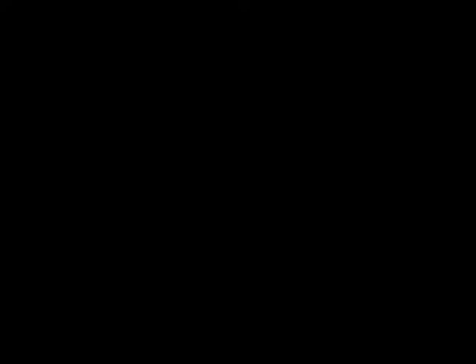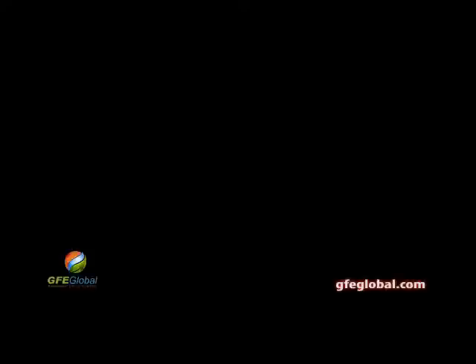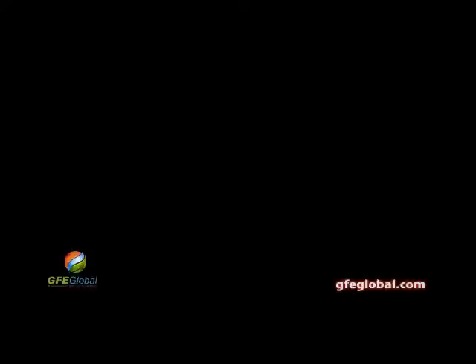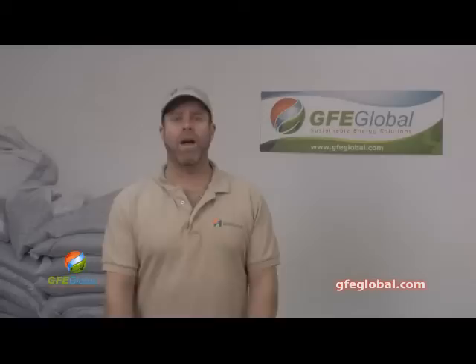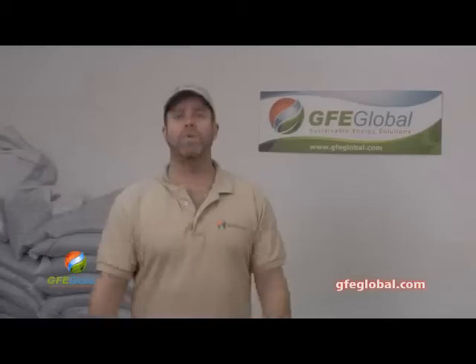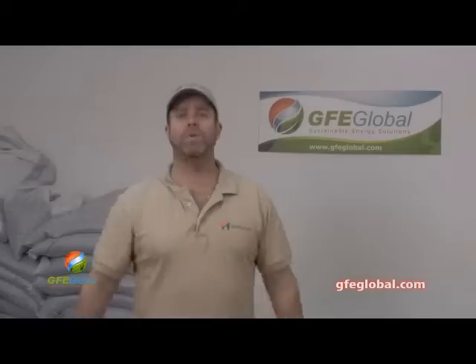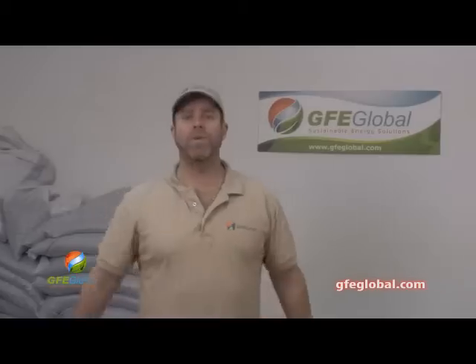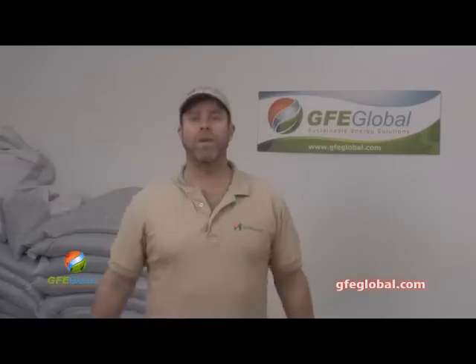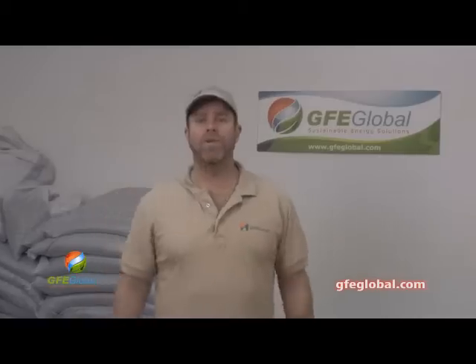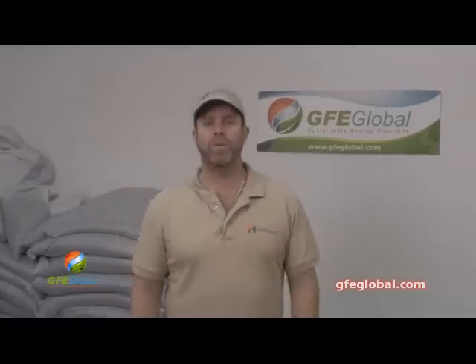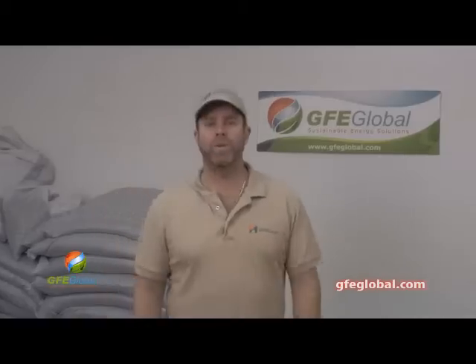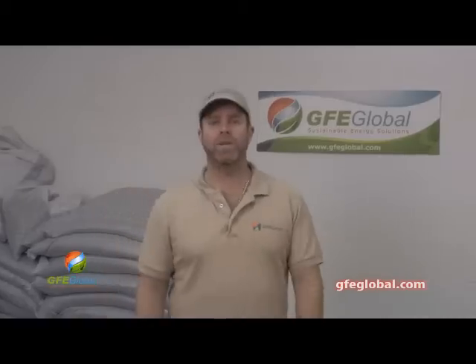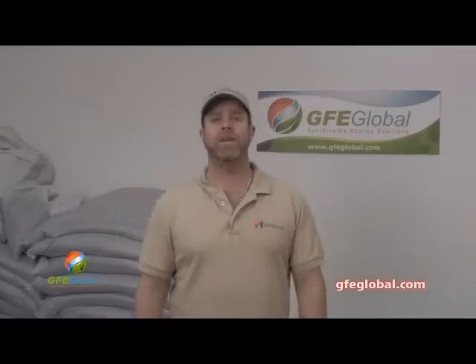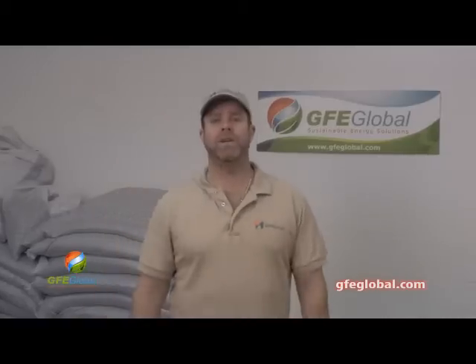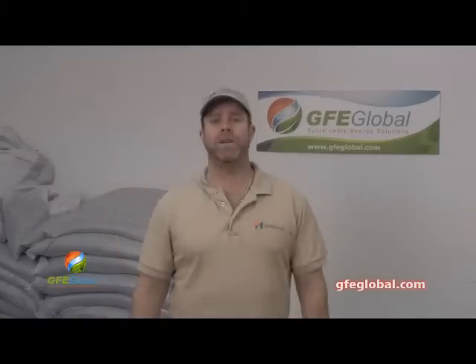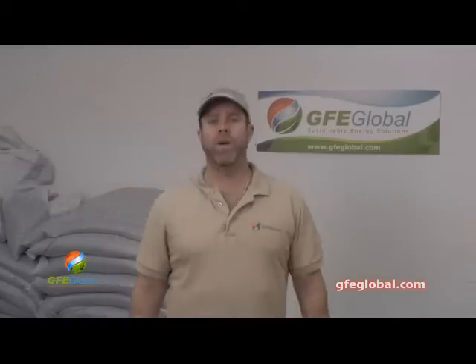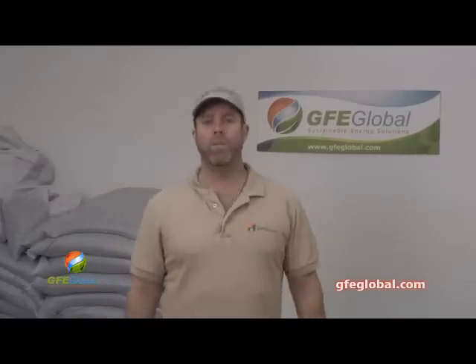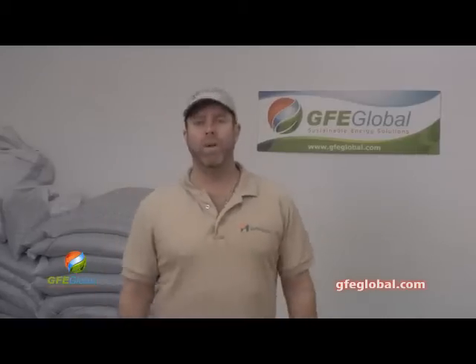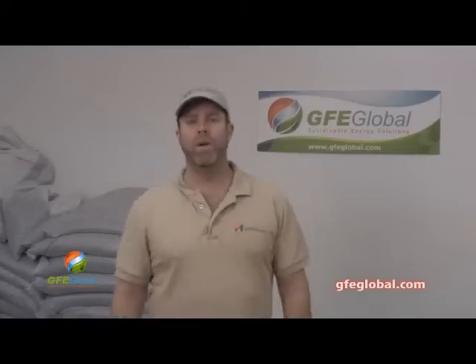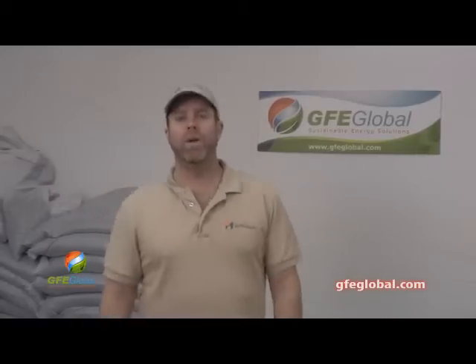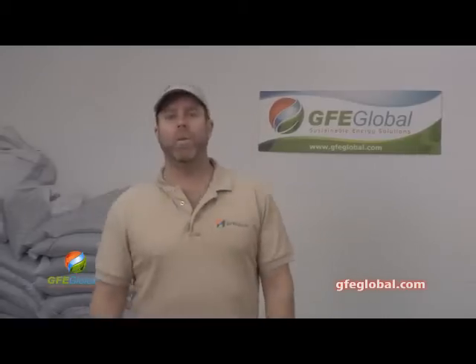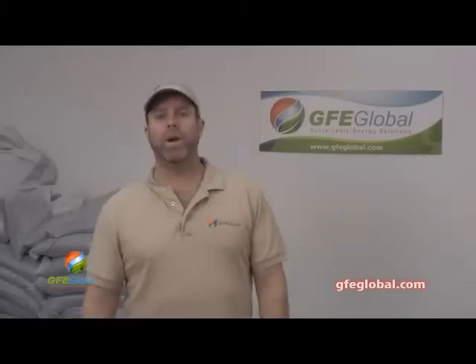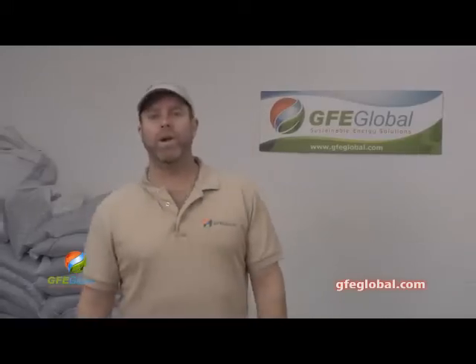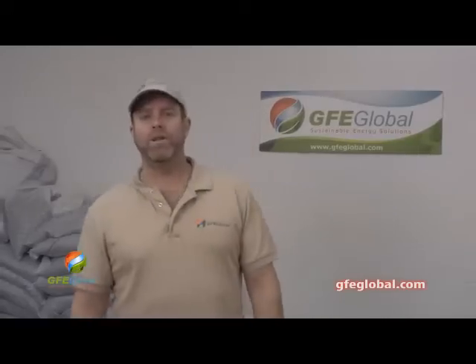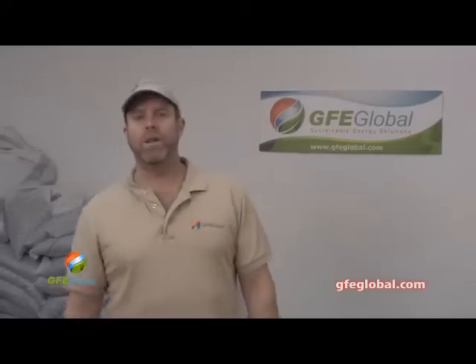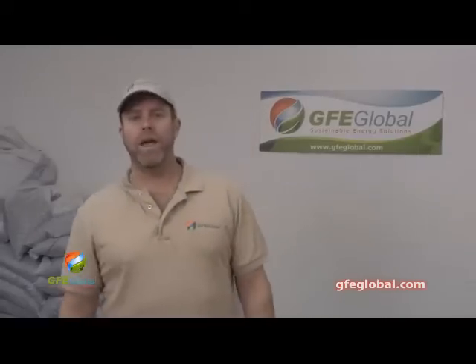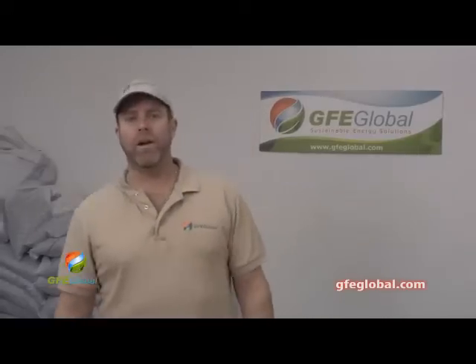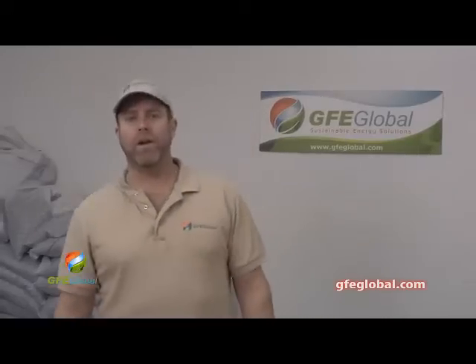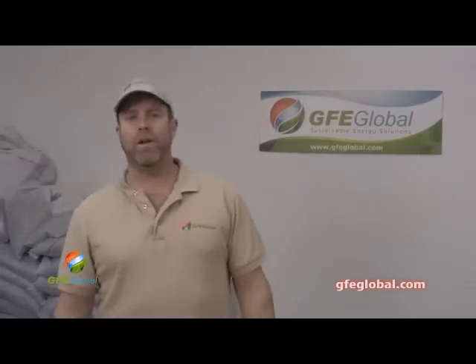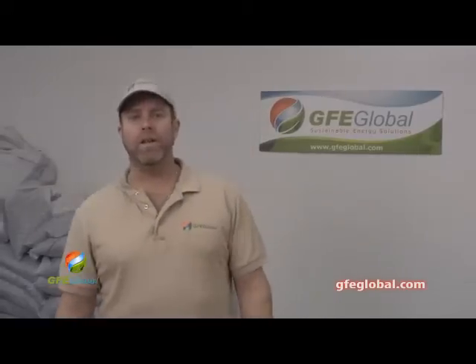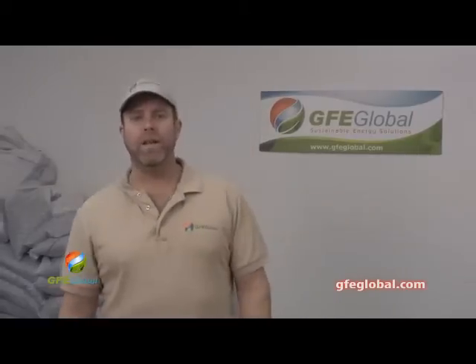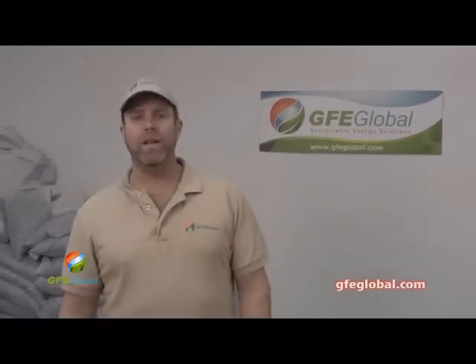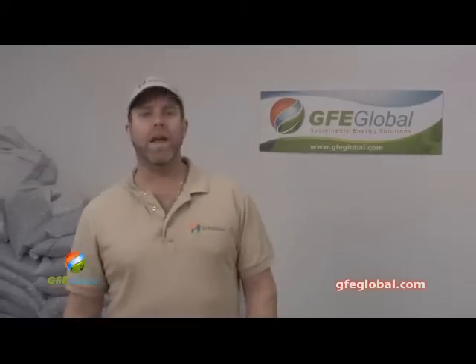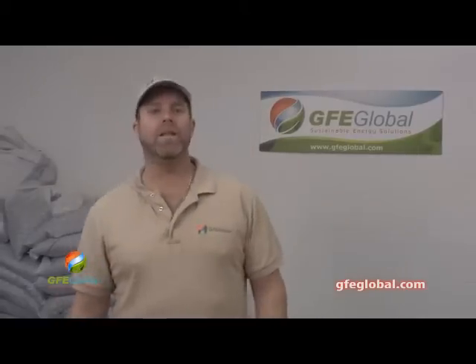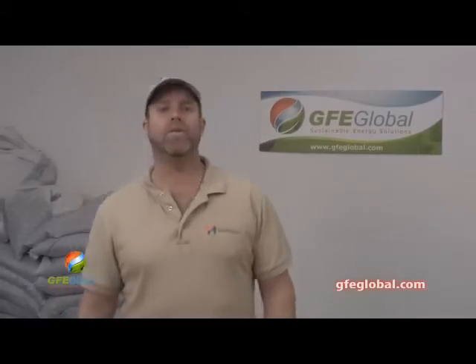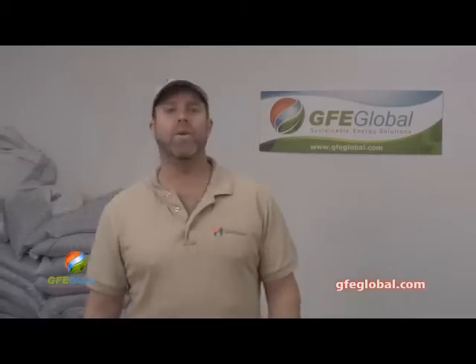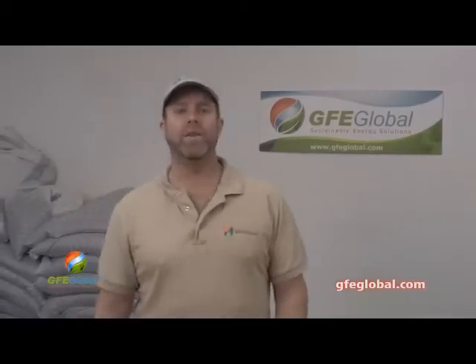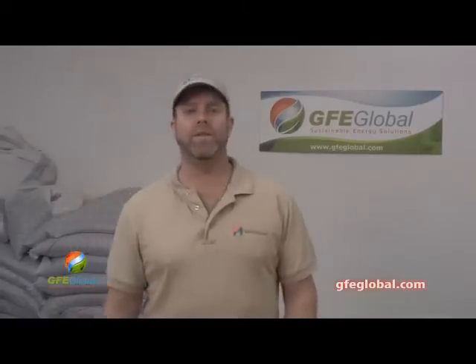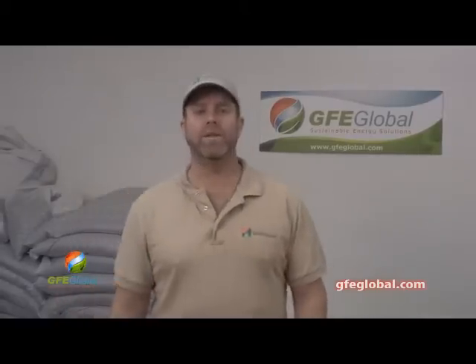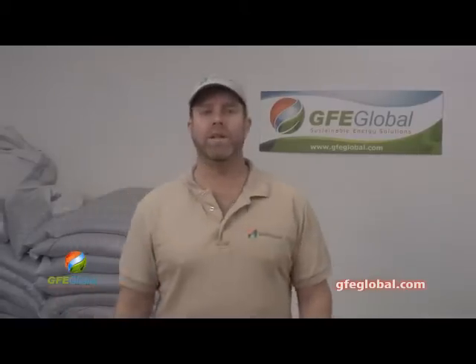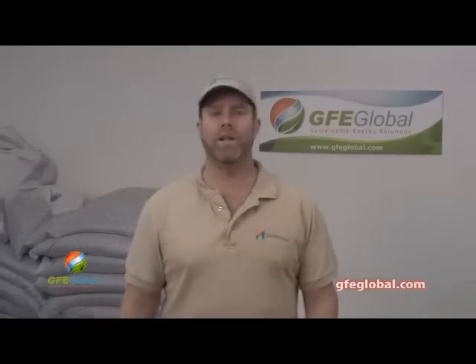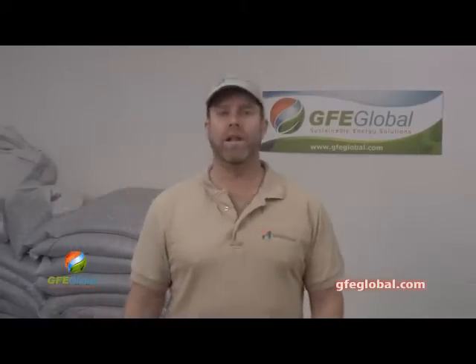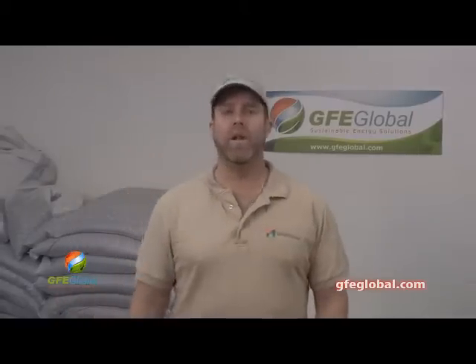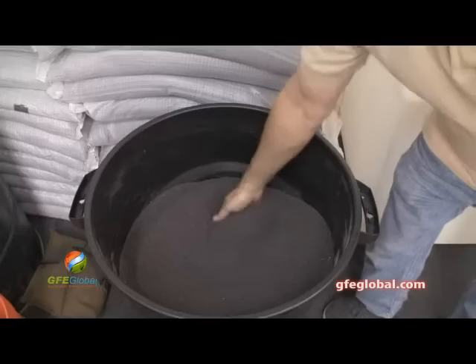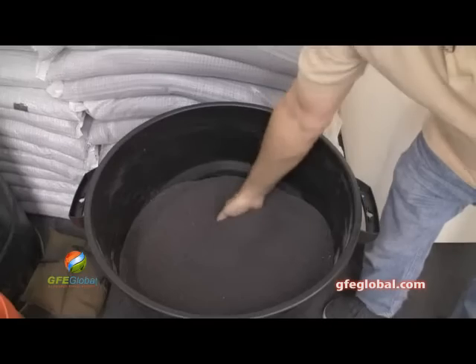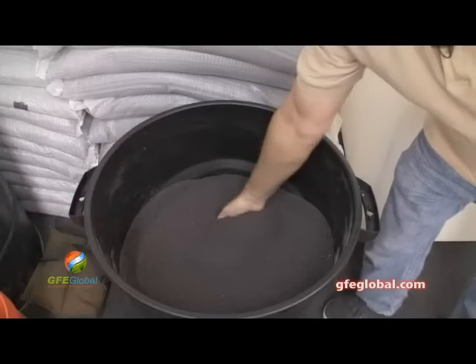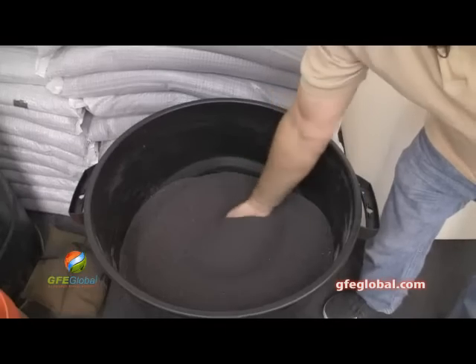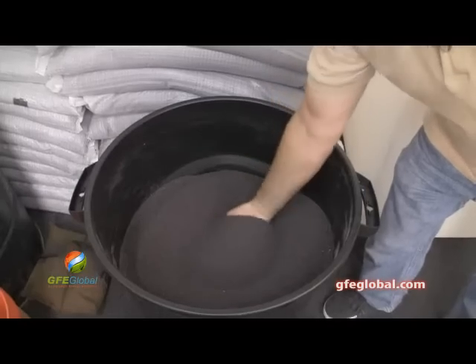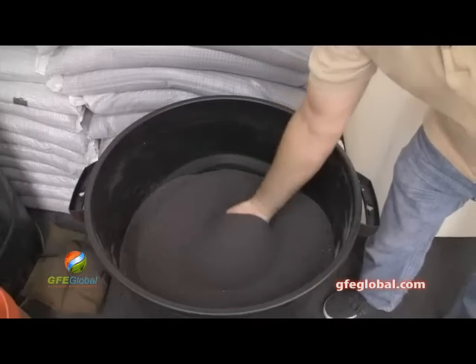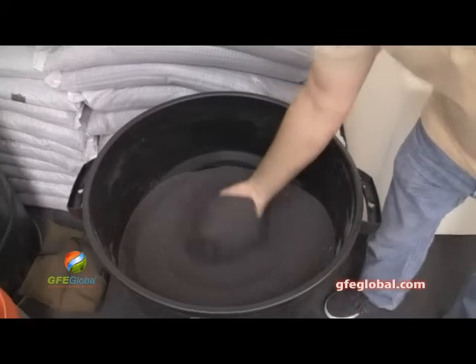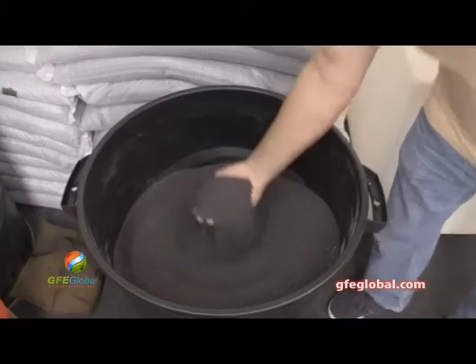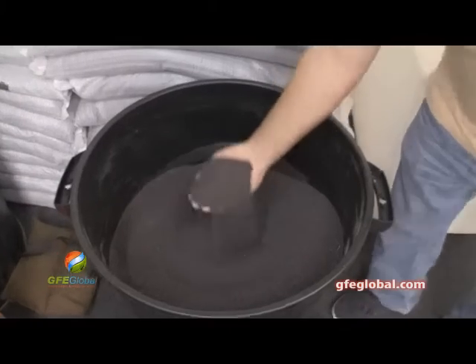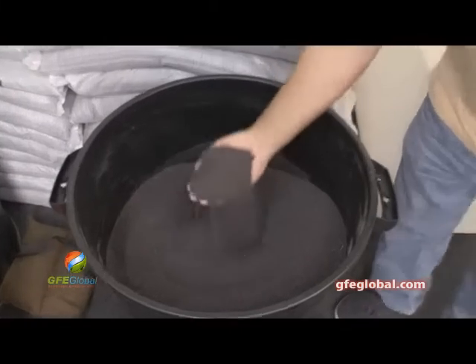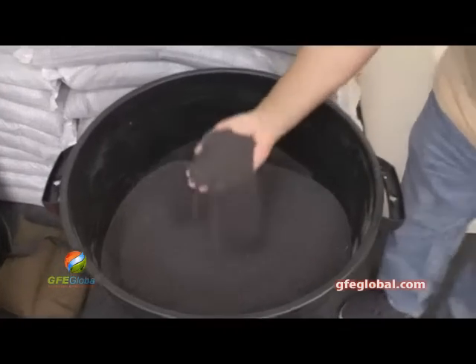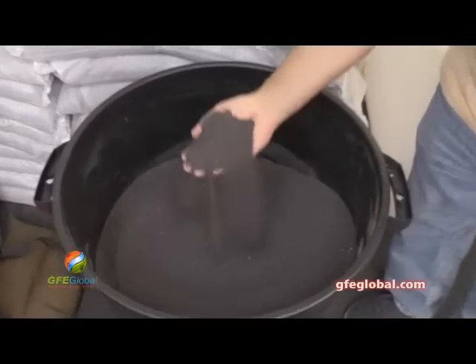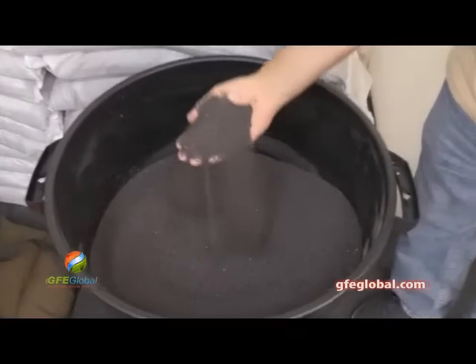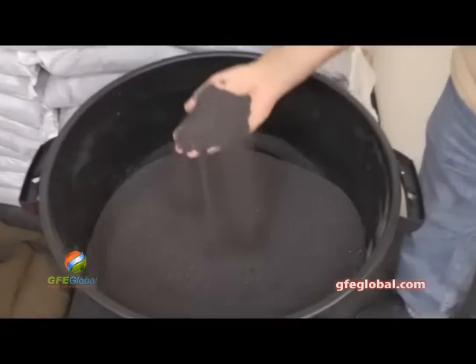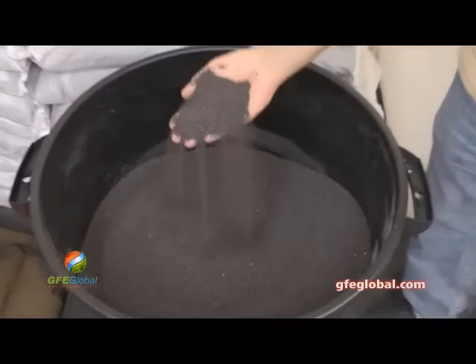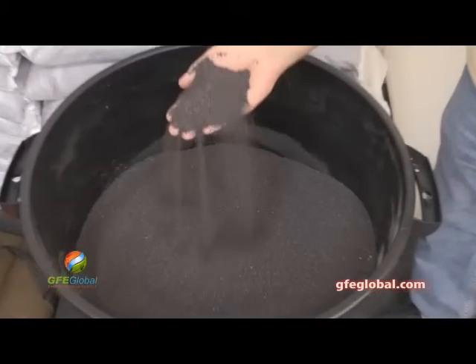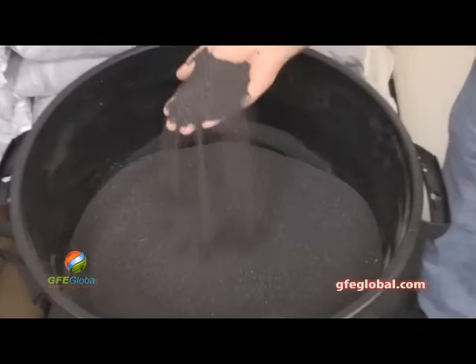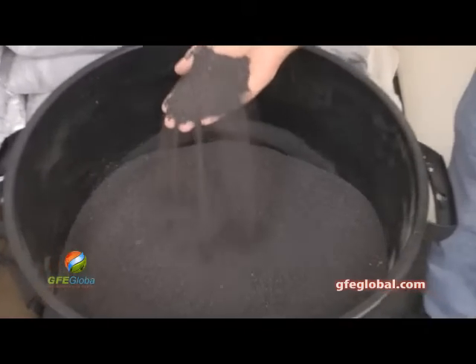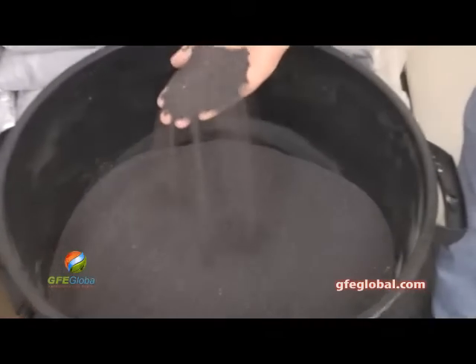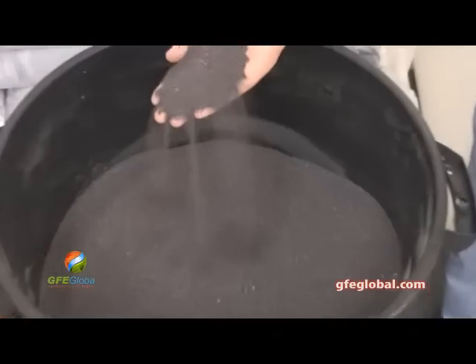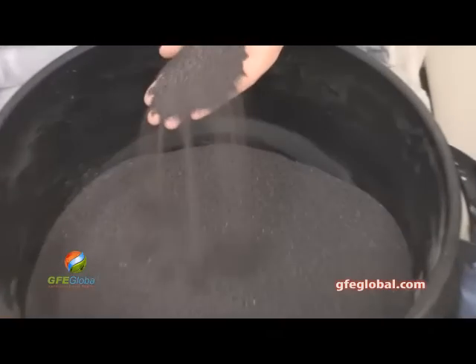I'm Trevor Nevis with GFE Global. We're here today at our Gardena, California facility where we're going to be testing various feedstocks.